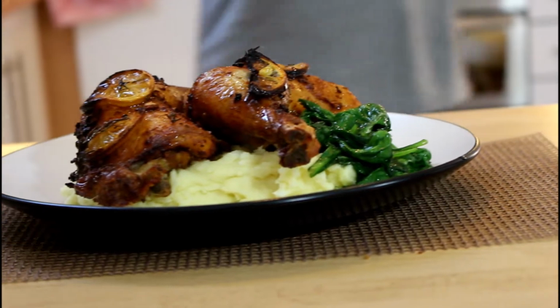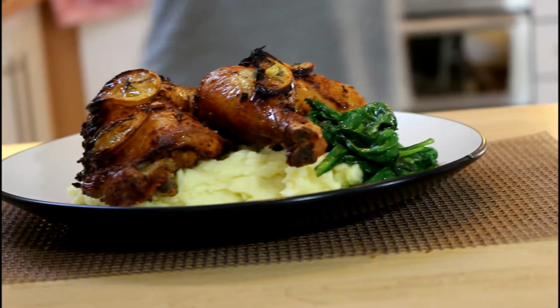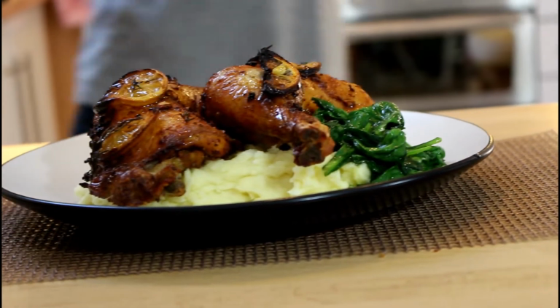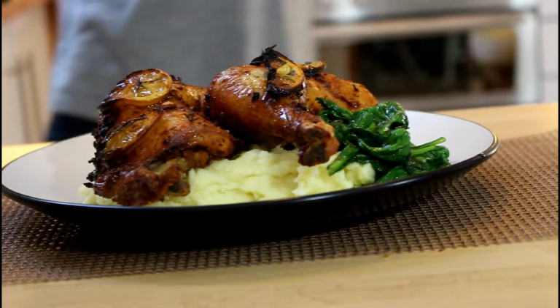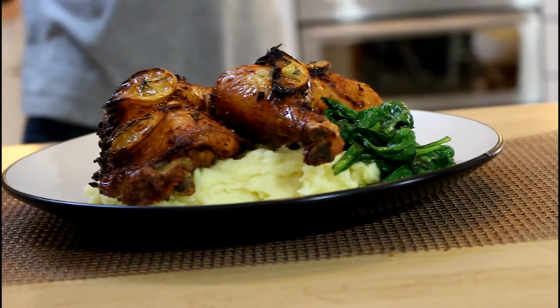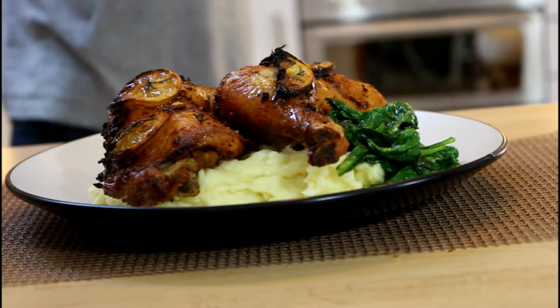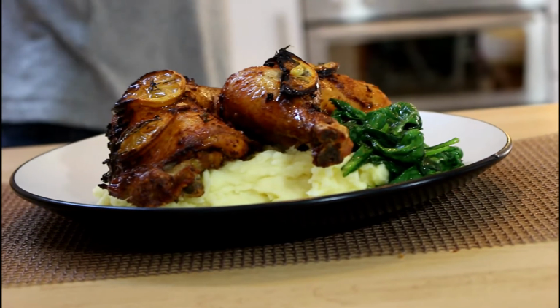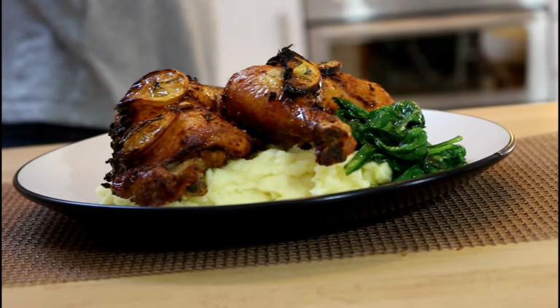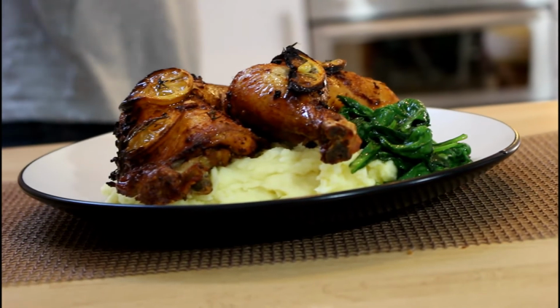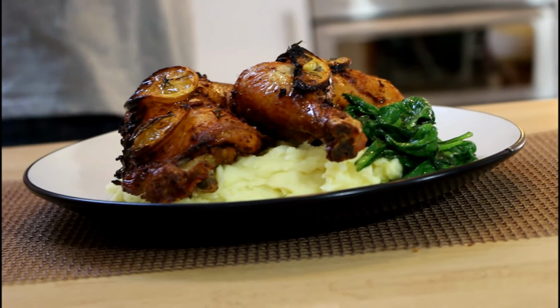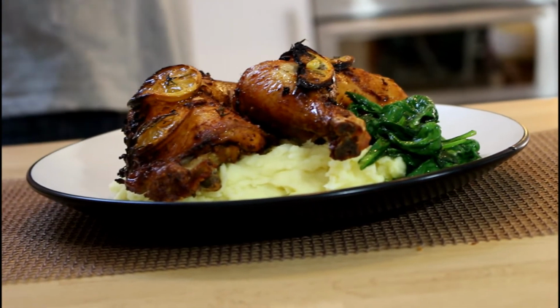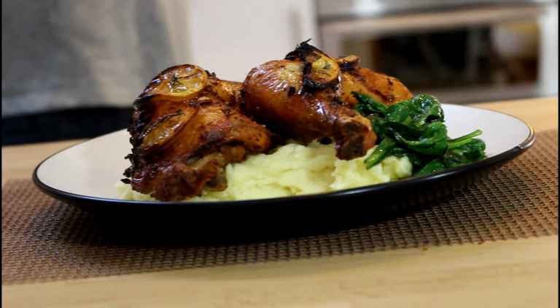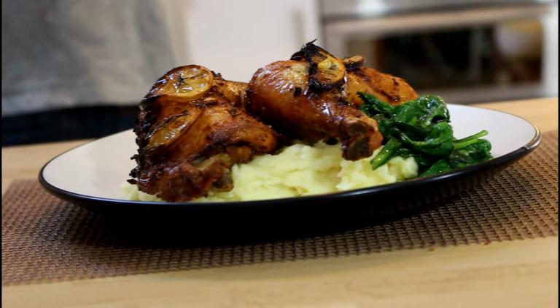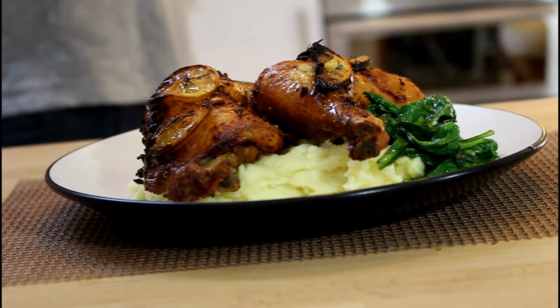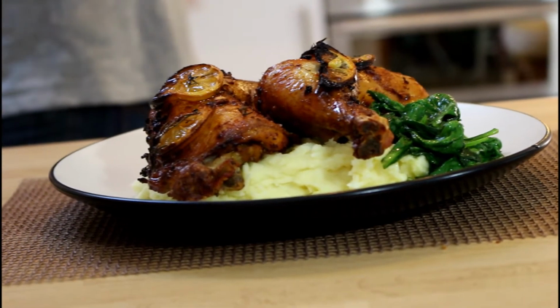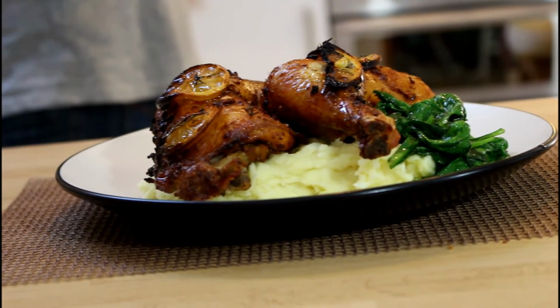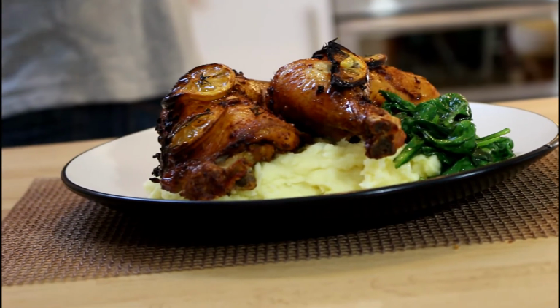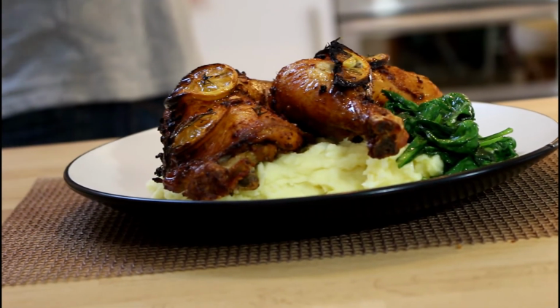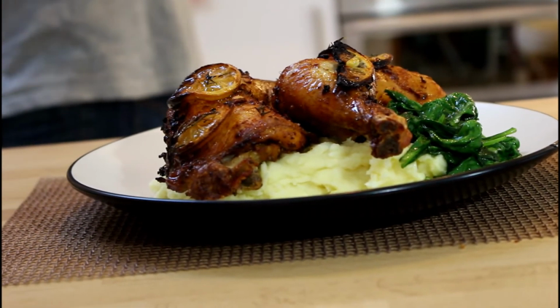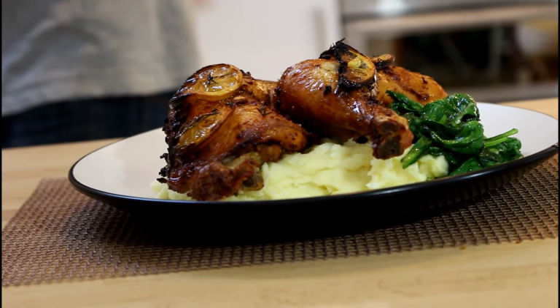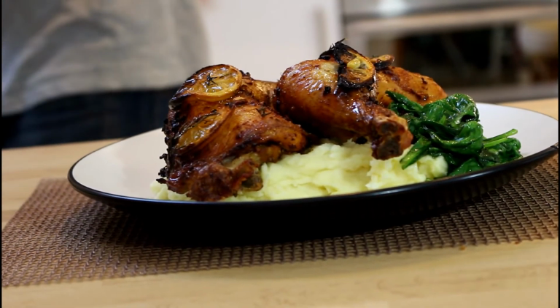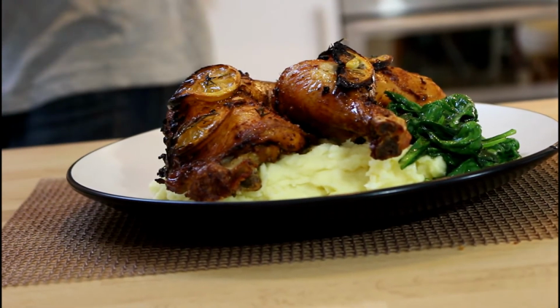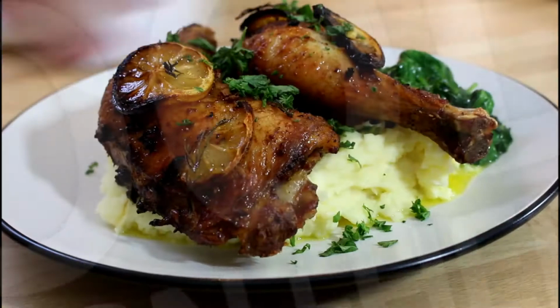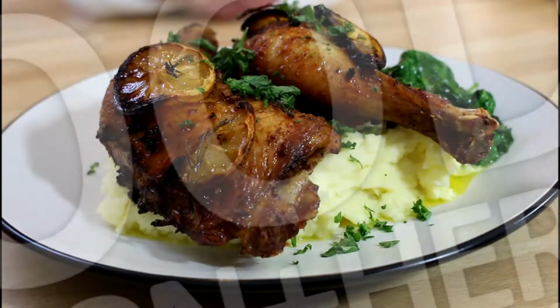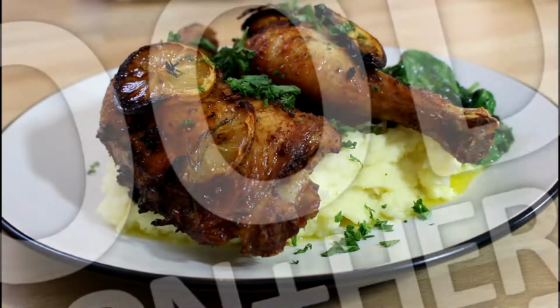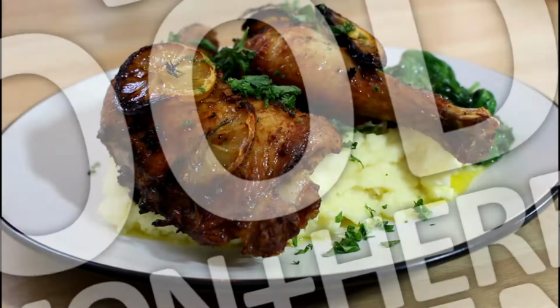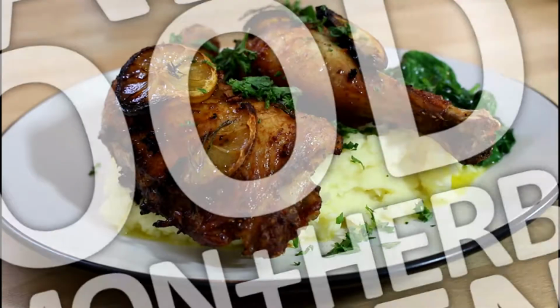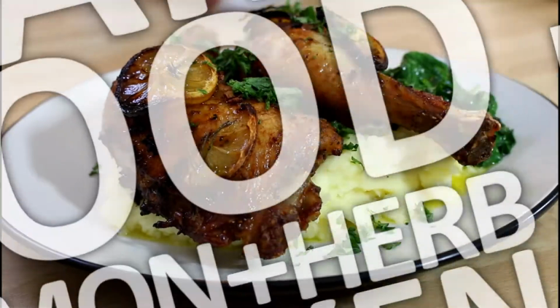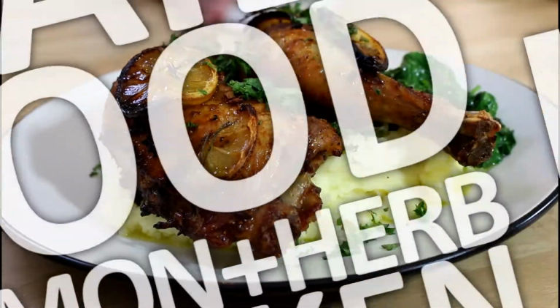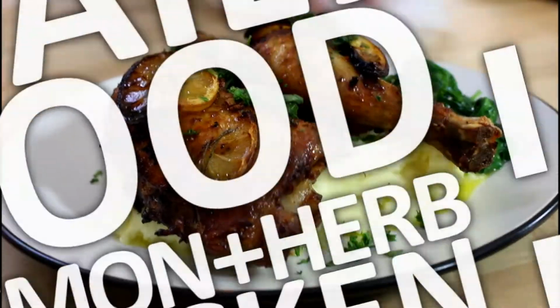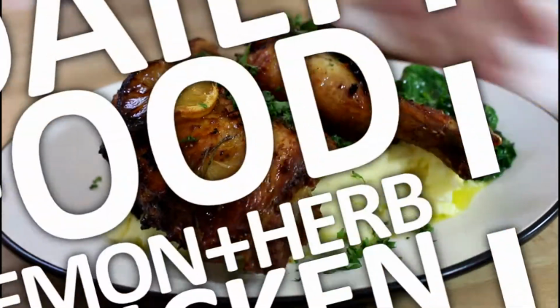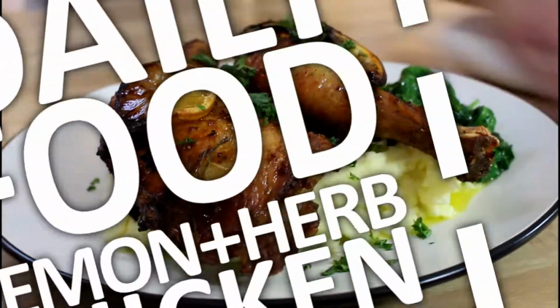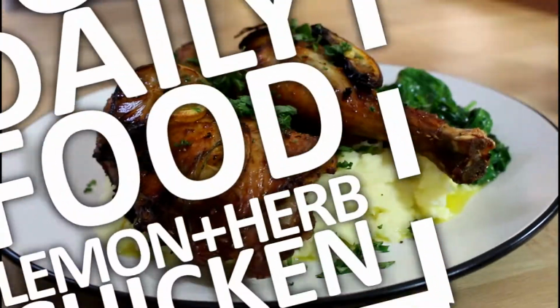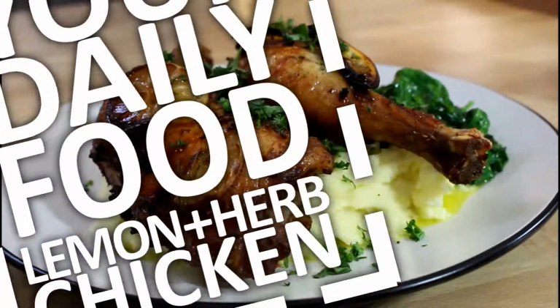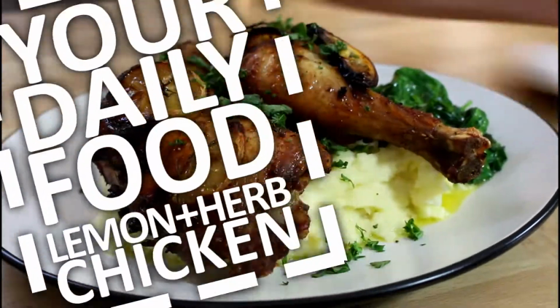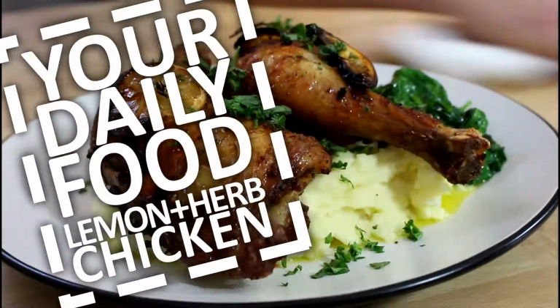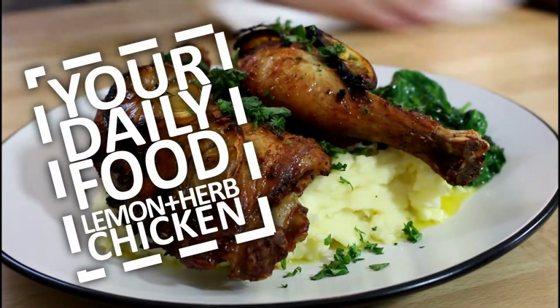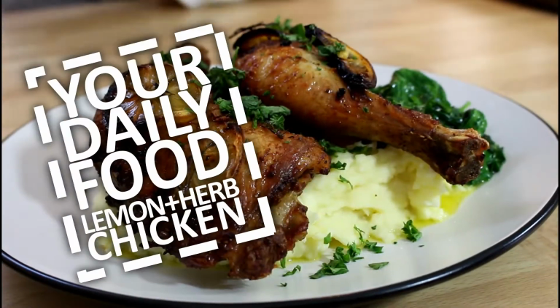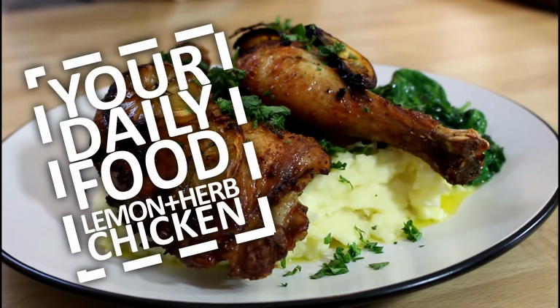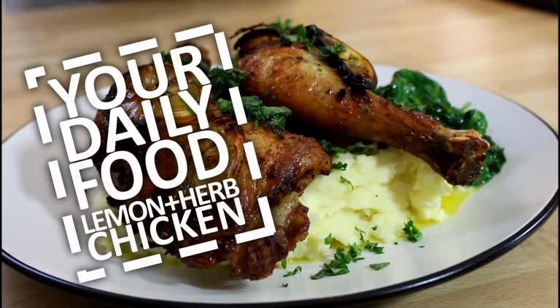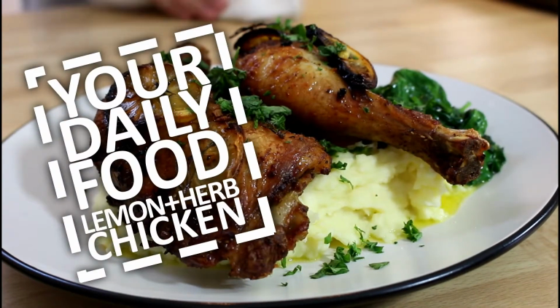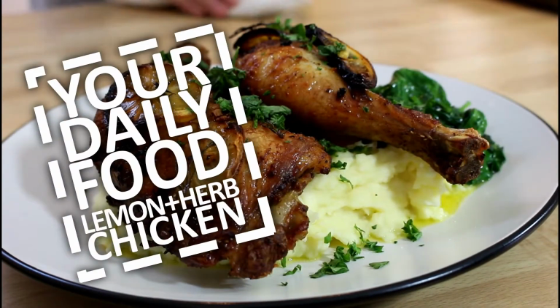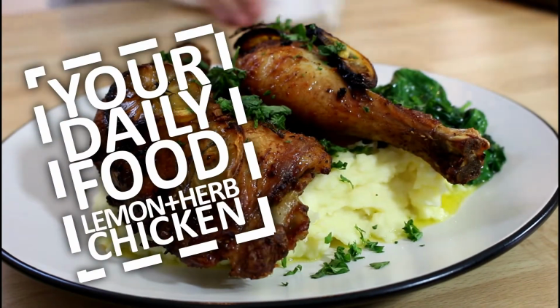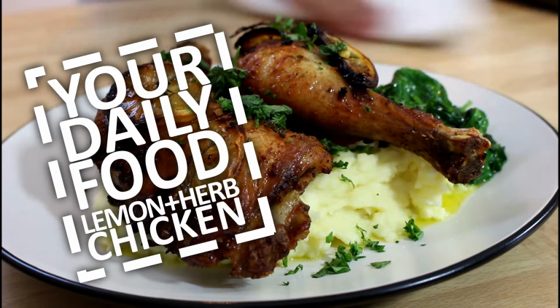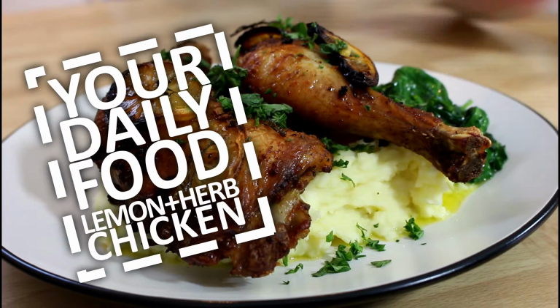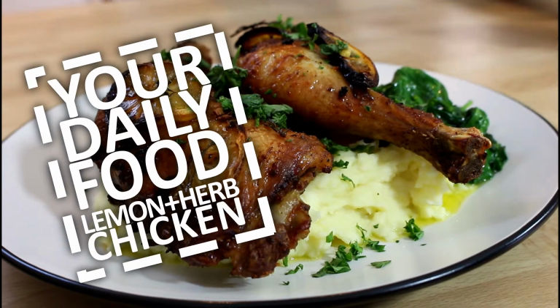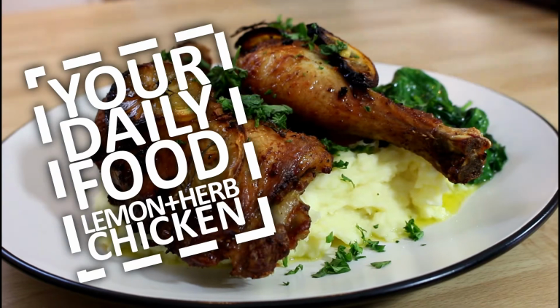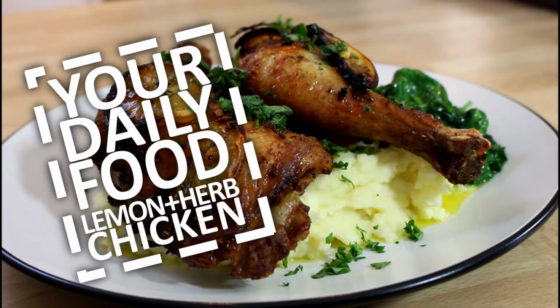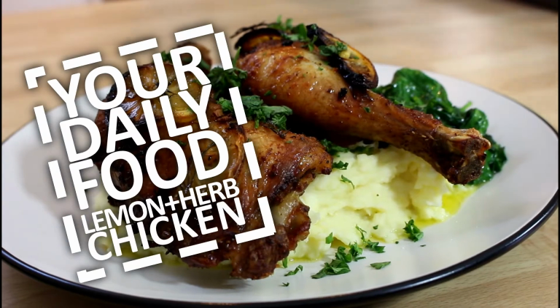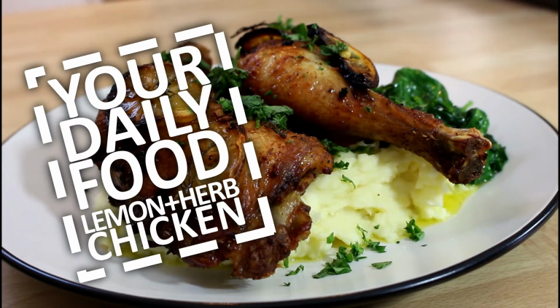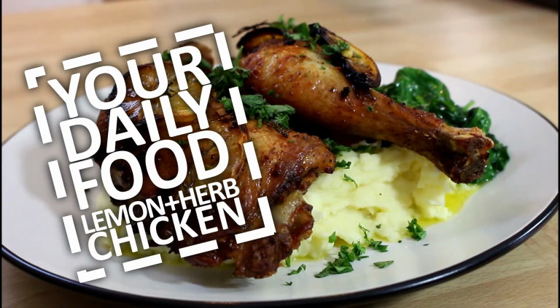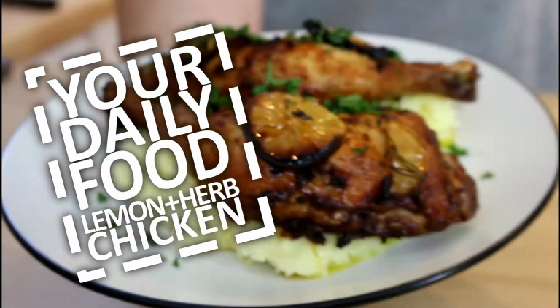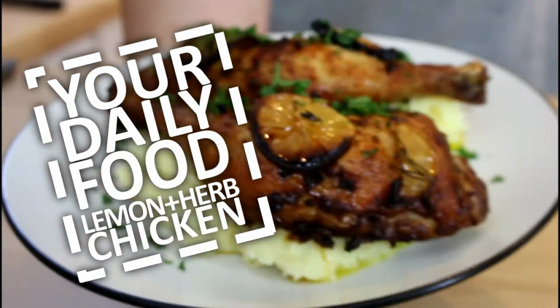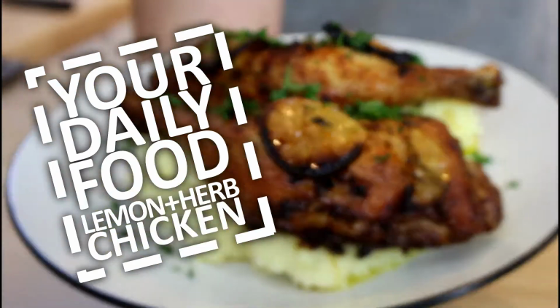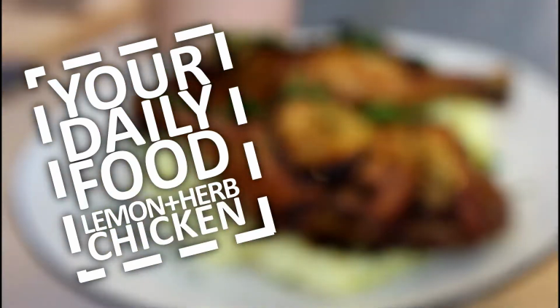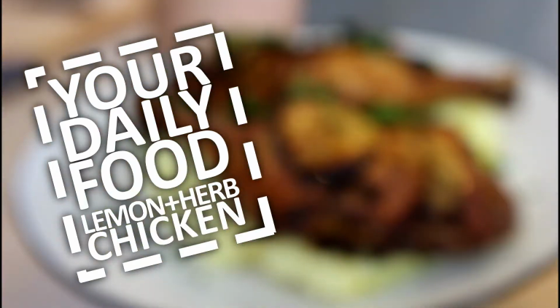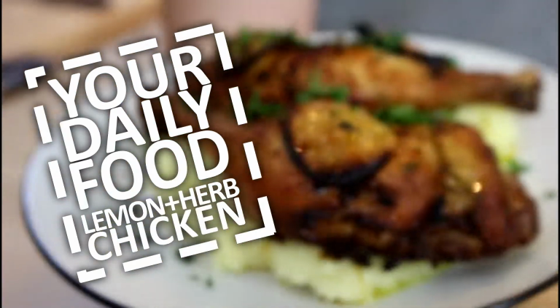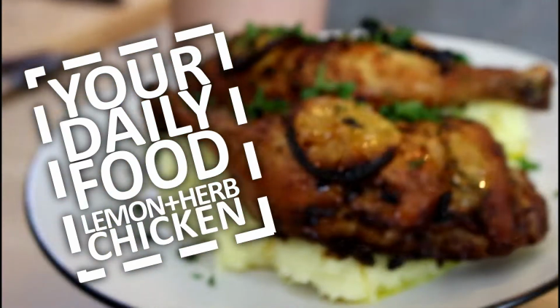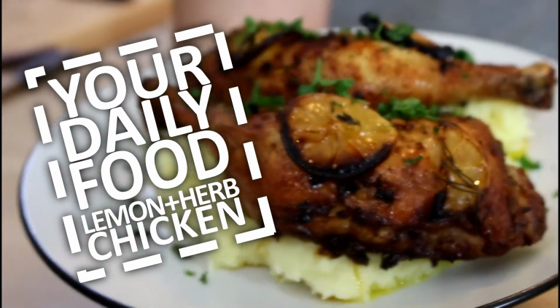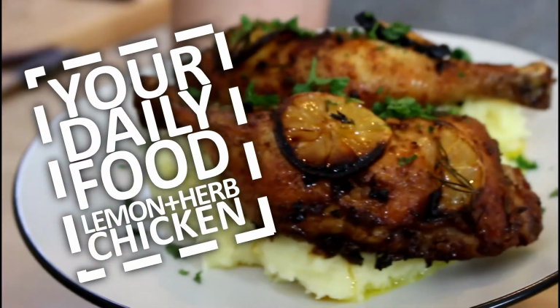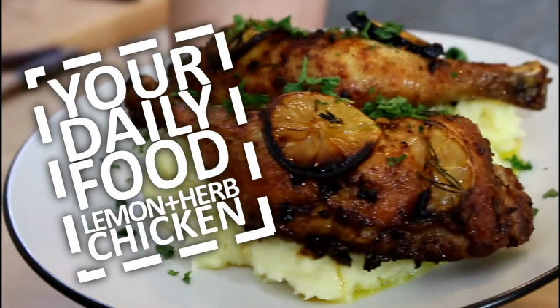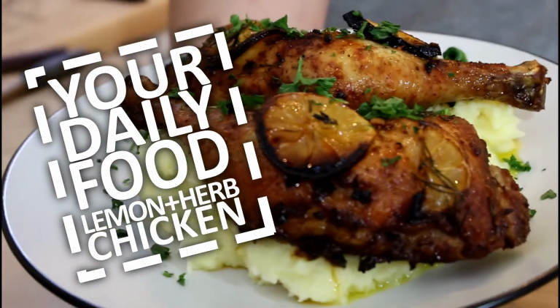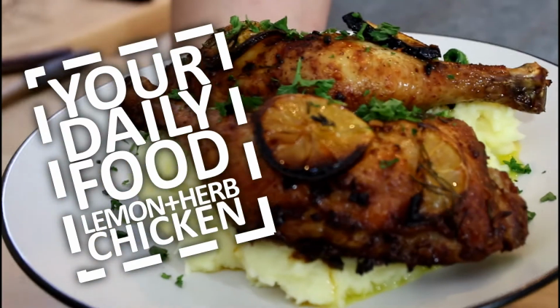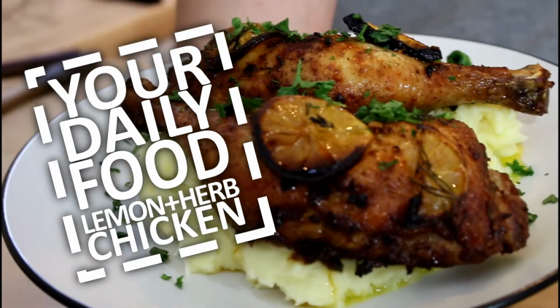Hello and welcome. Today I'm gonna show you how to make a nice roast chicken. My name is Gergő Iyesh and this is your daily food.